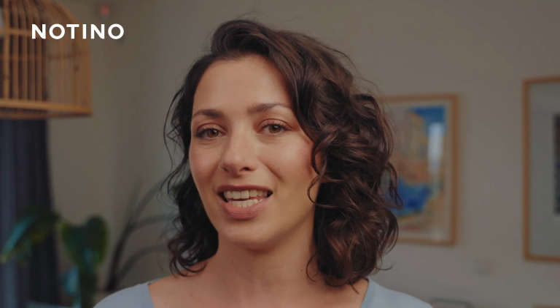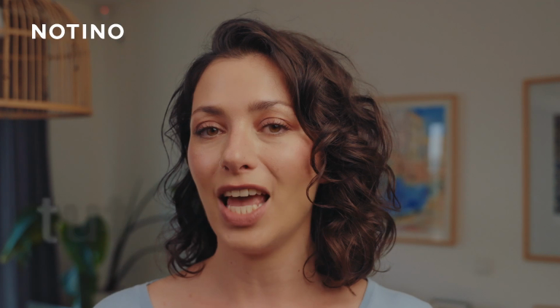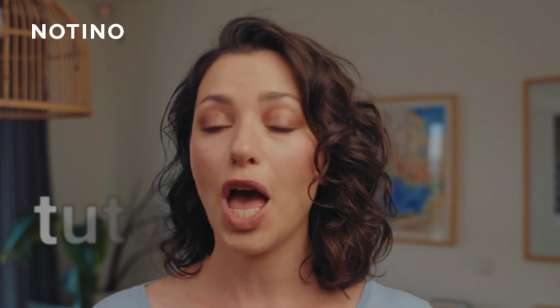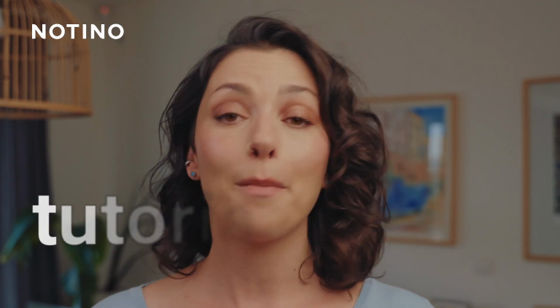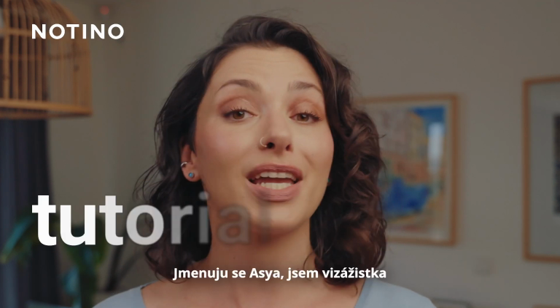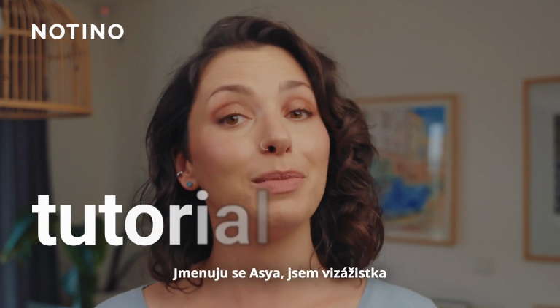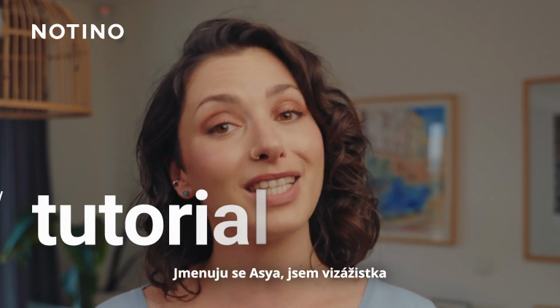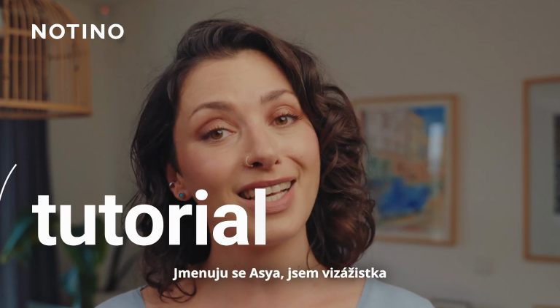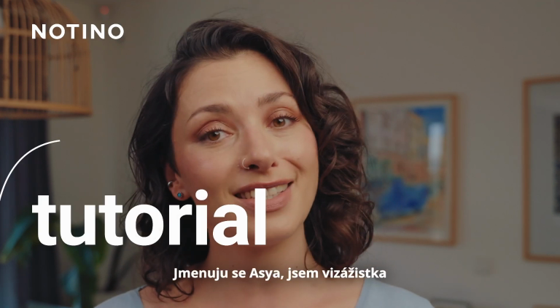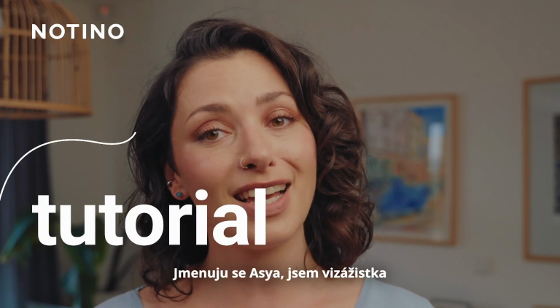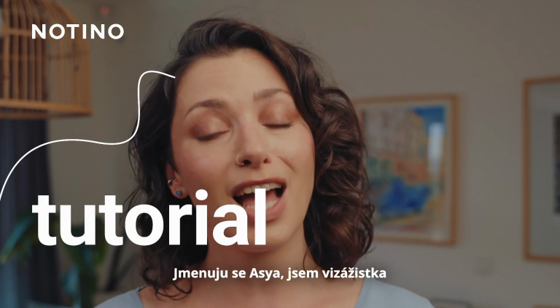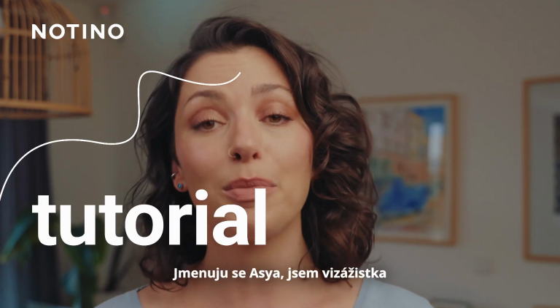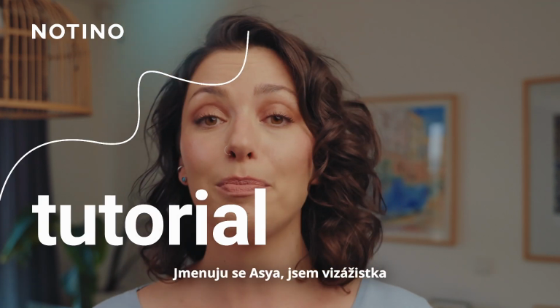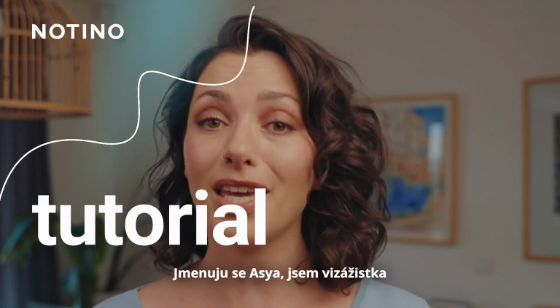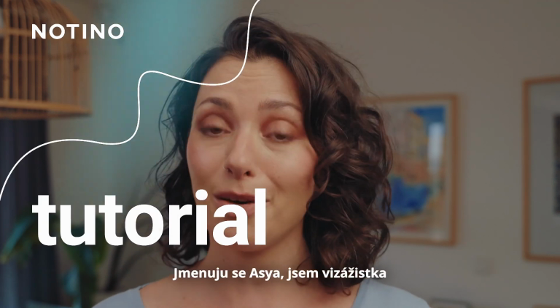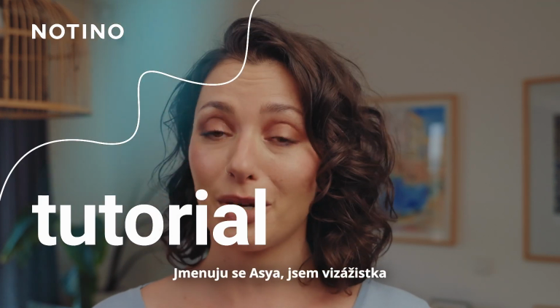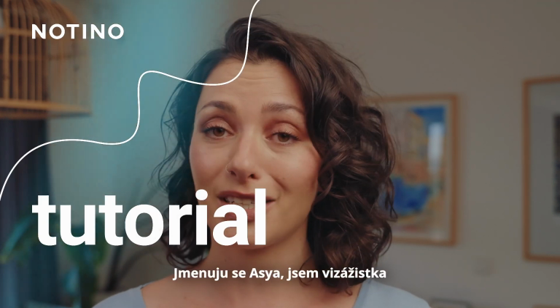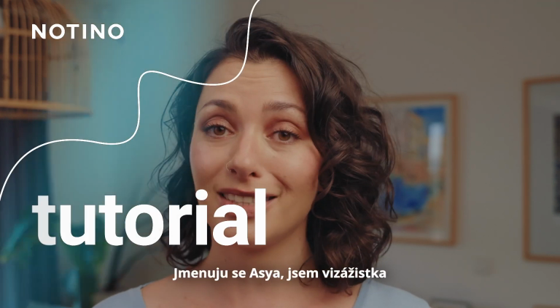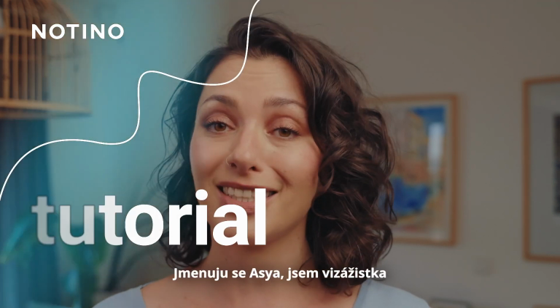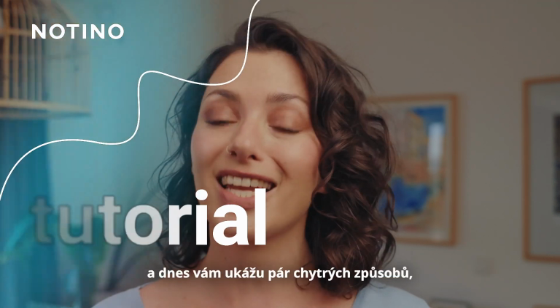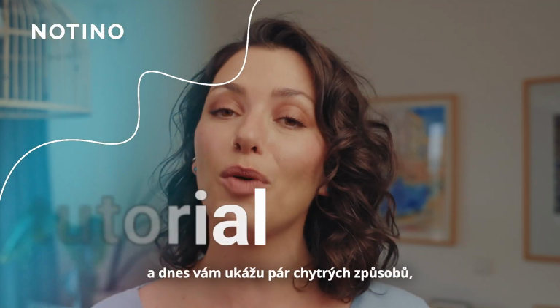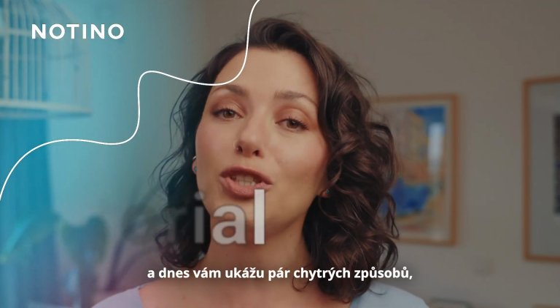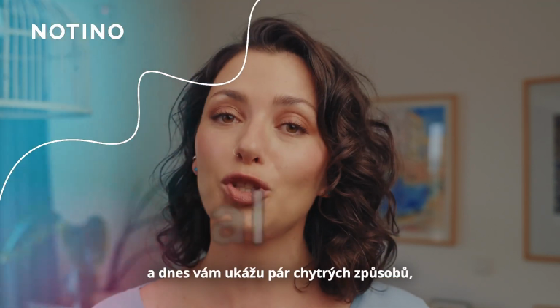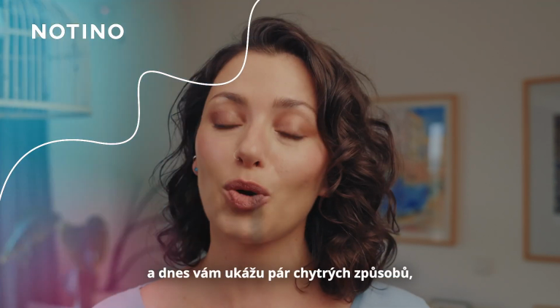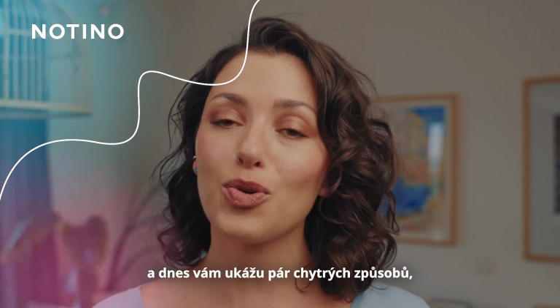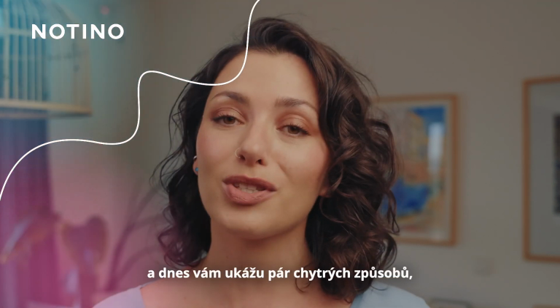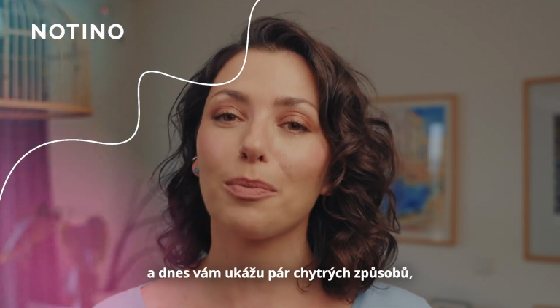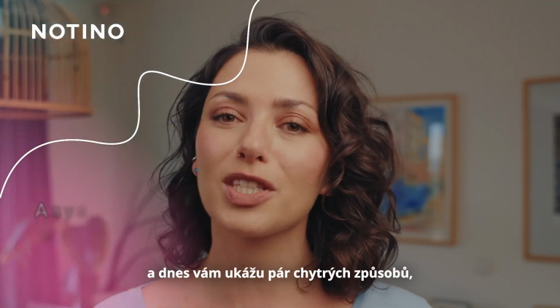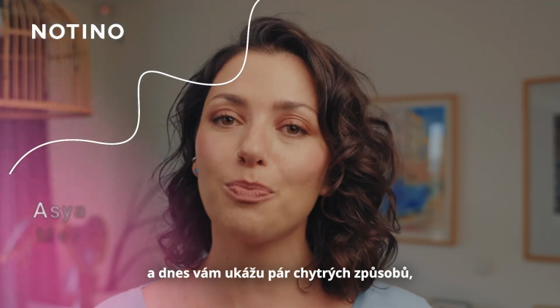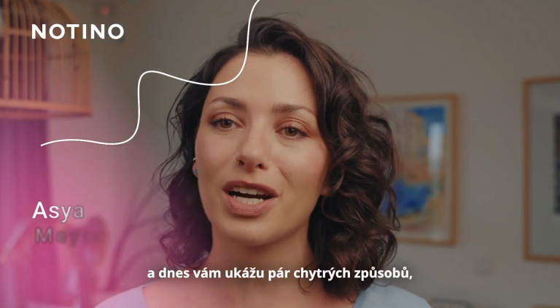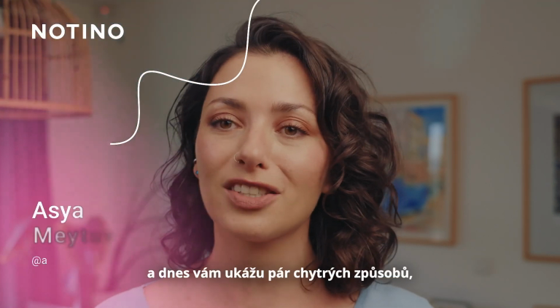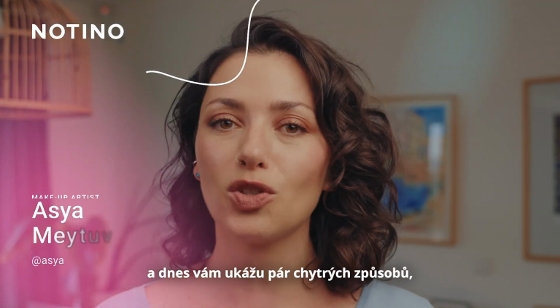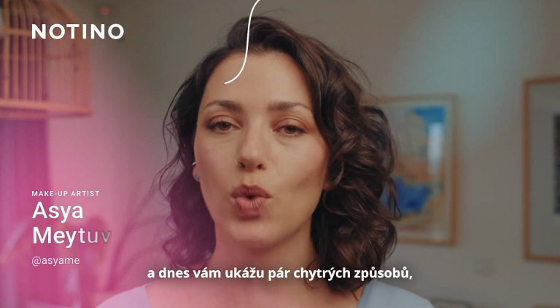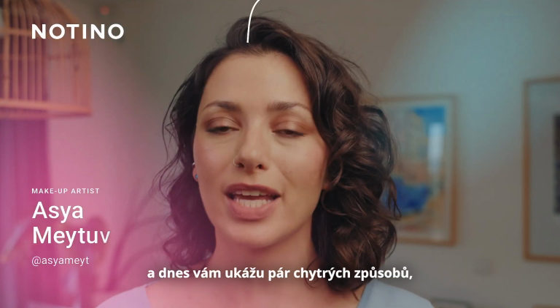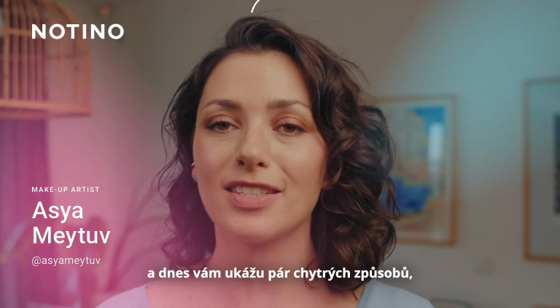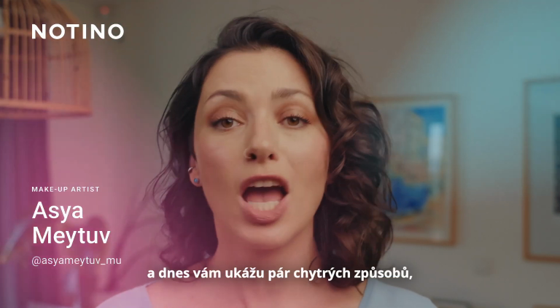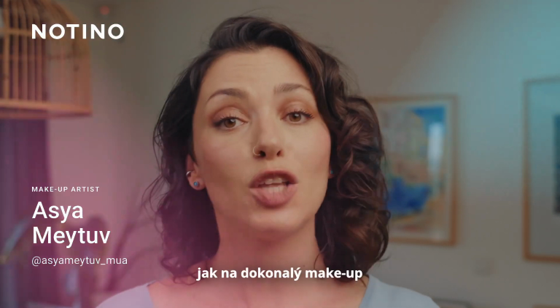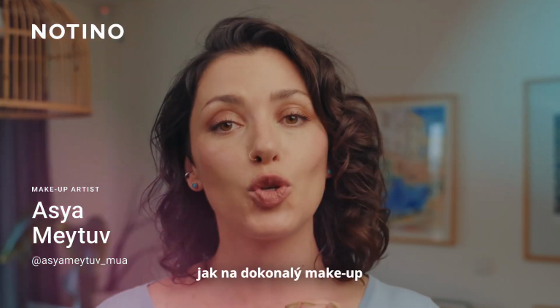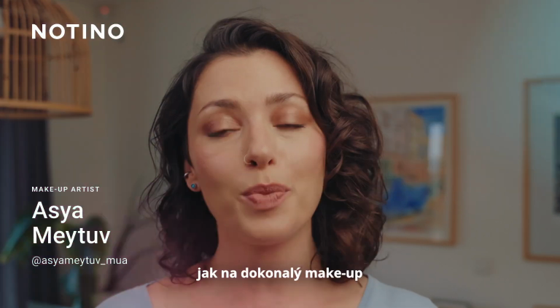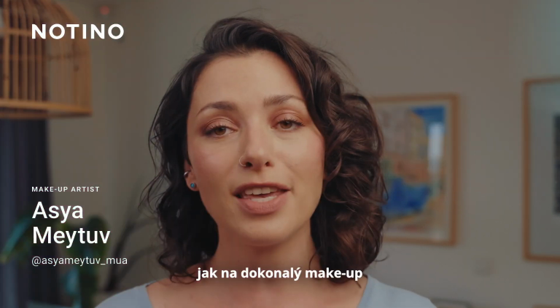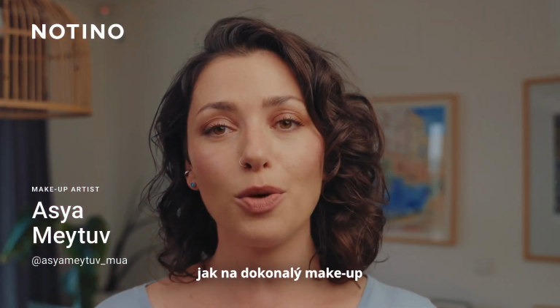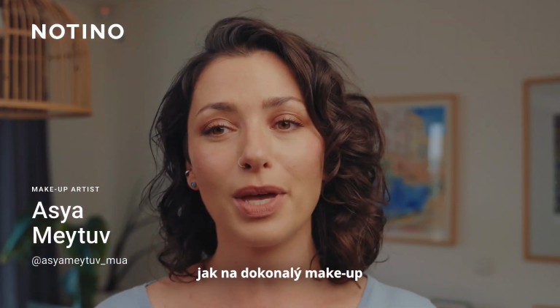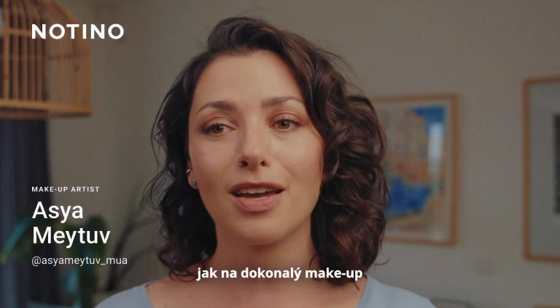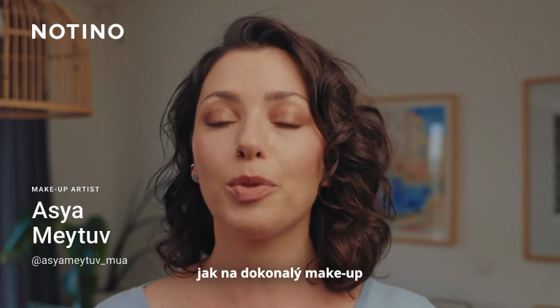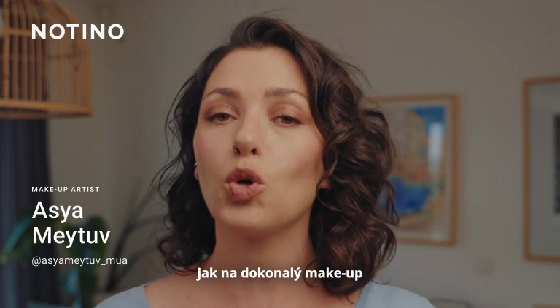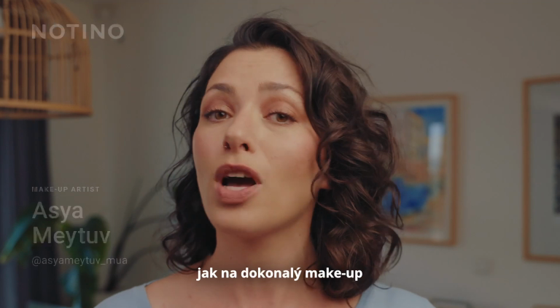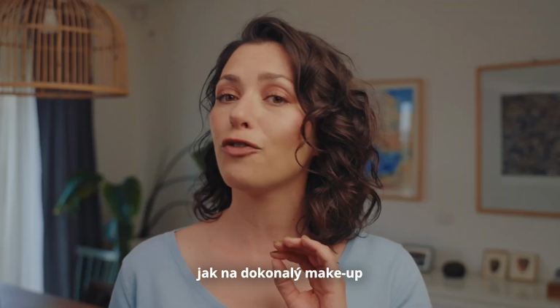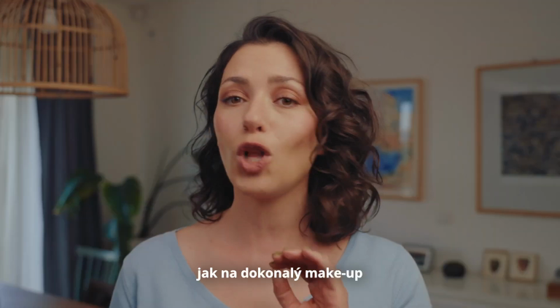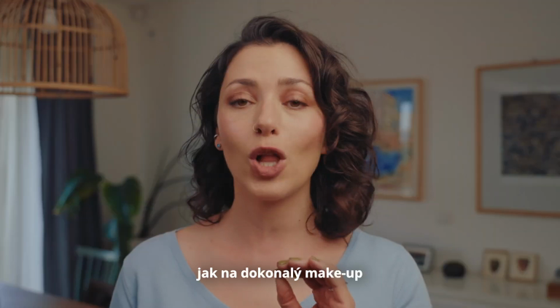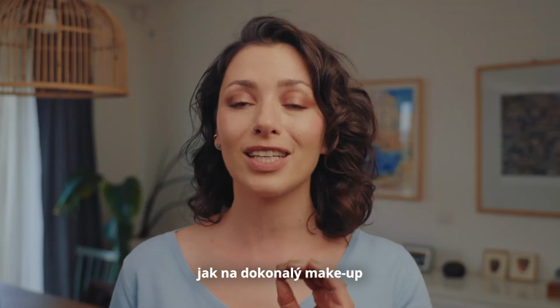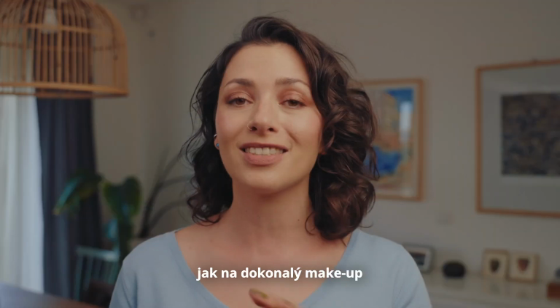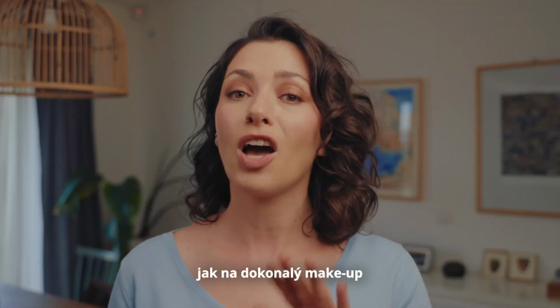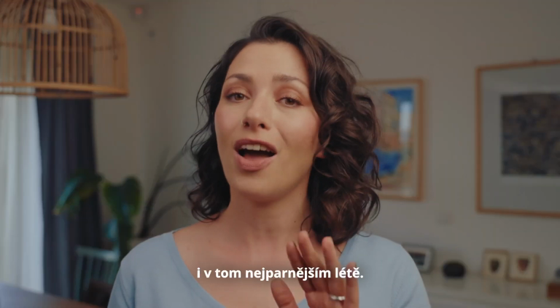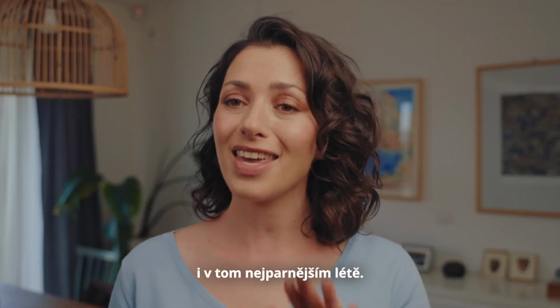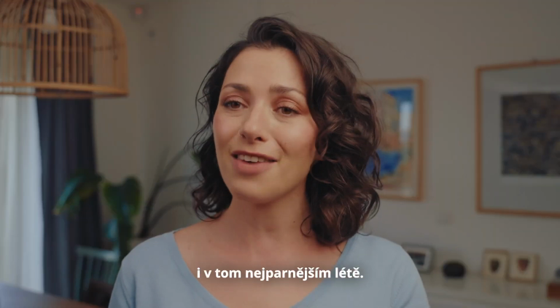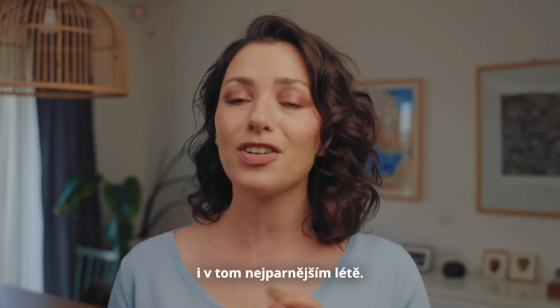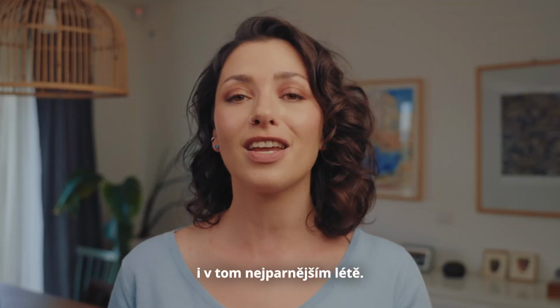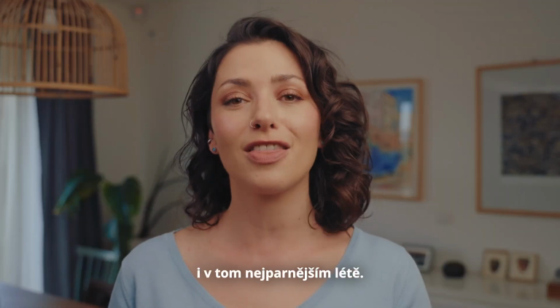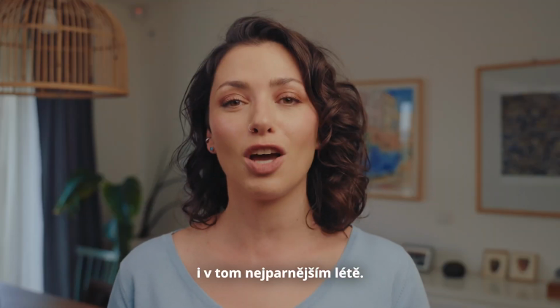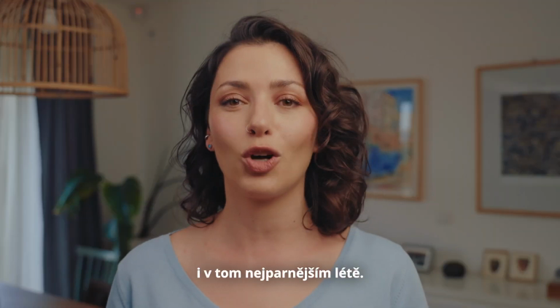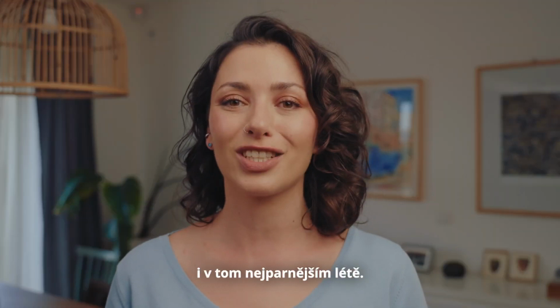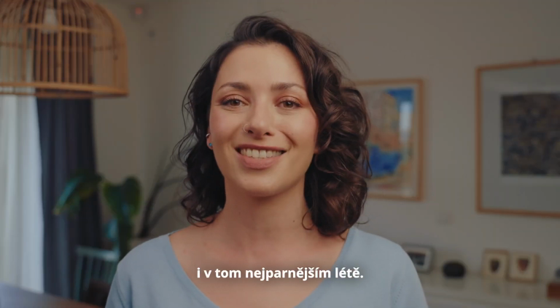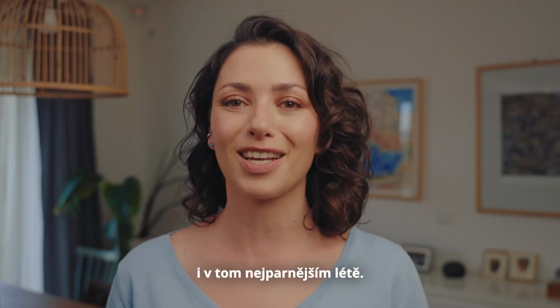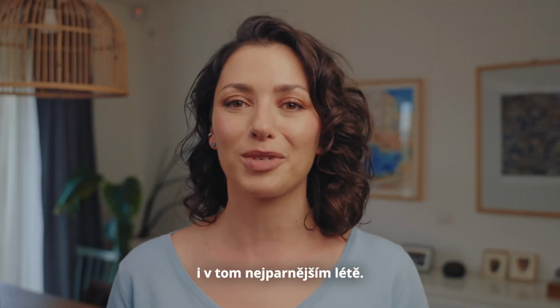My name is Asia. I'm a makeup artist and I will show you some smarter ways to make your makeup look flawless even in the hottest summer.